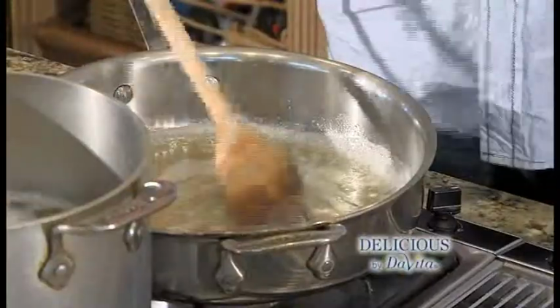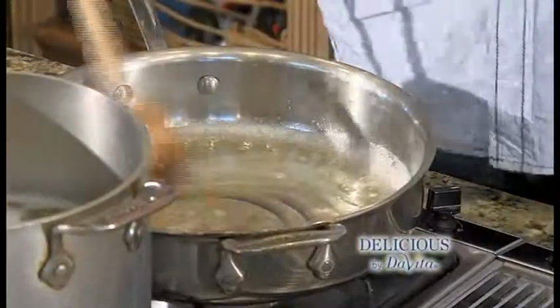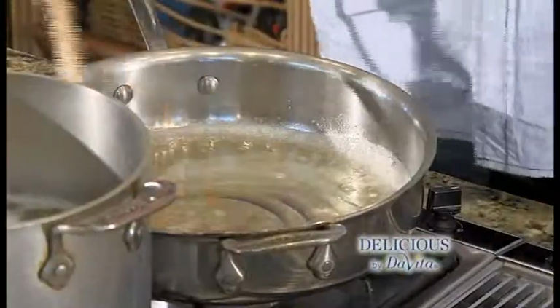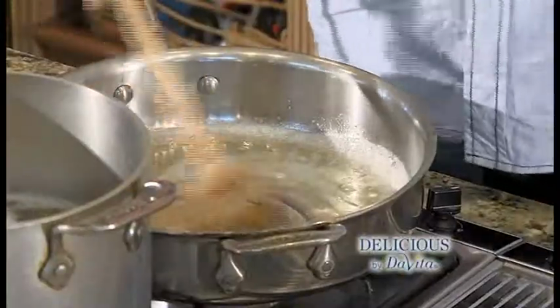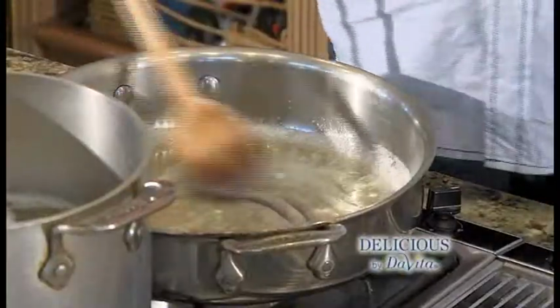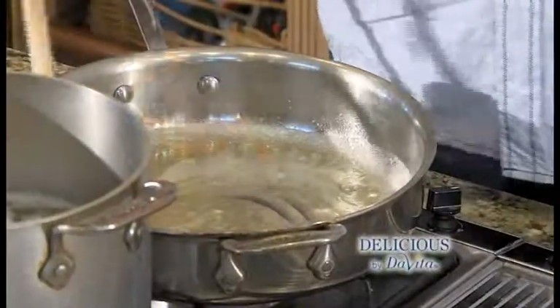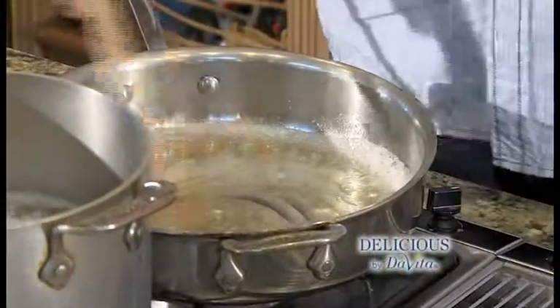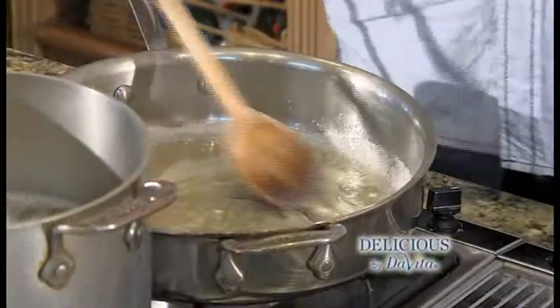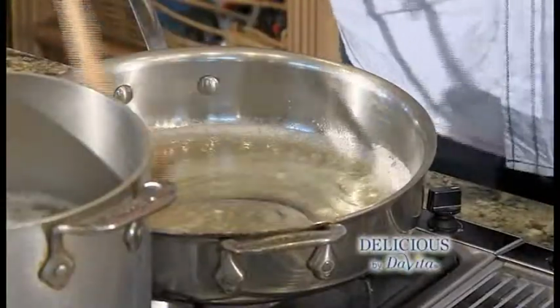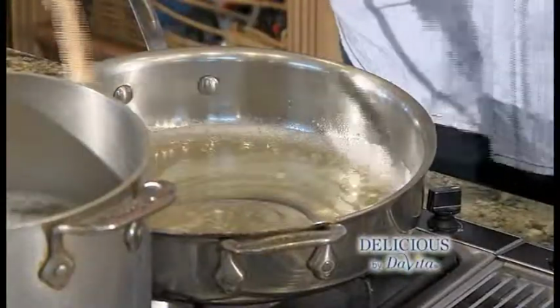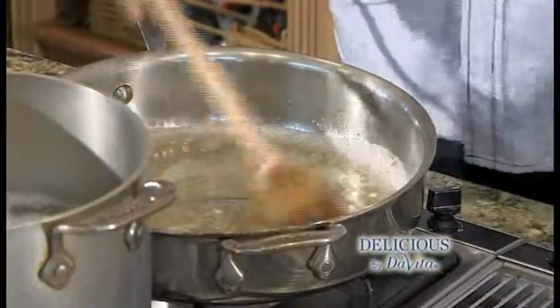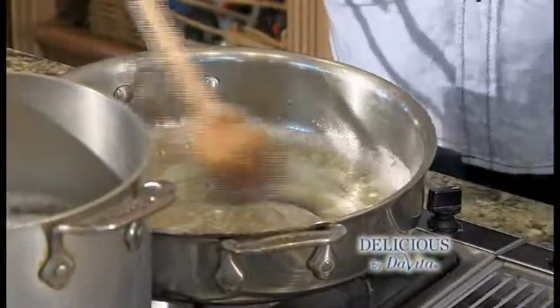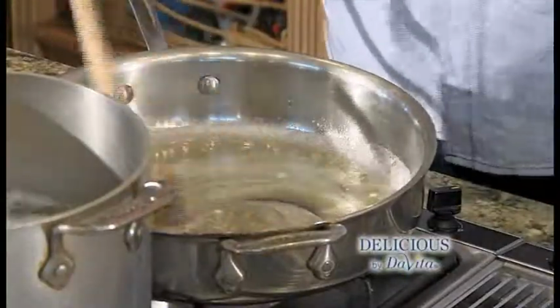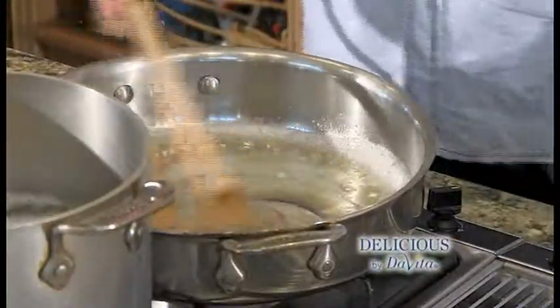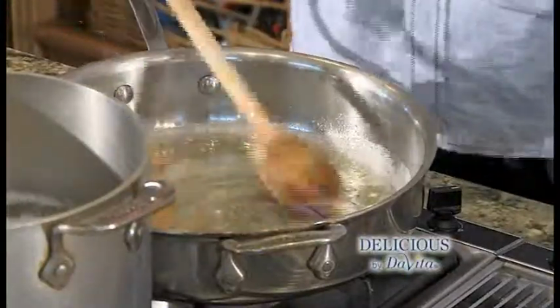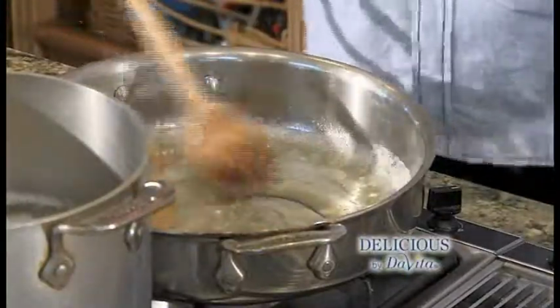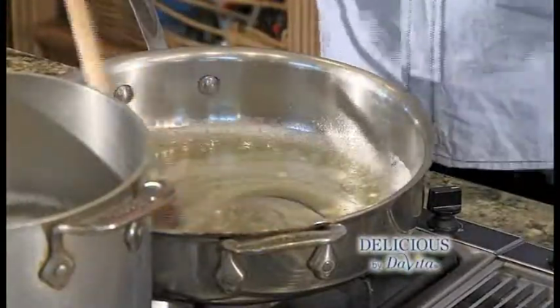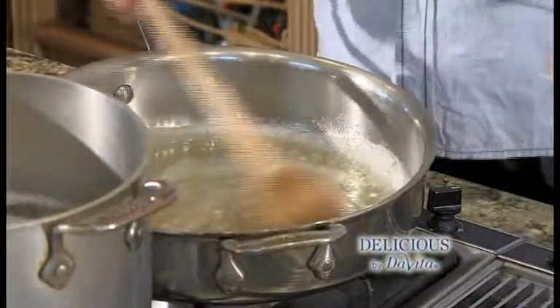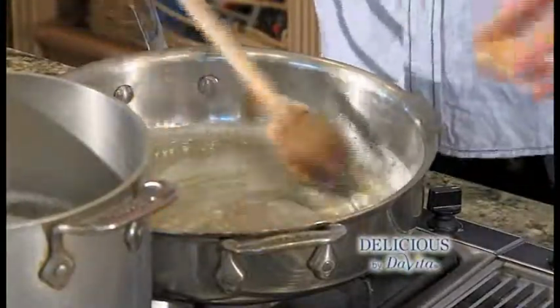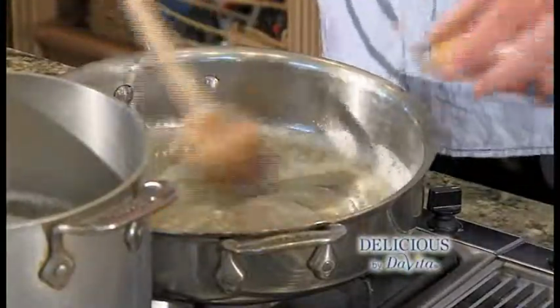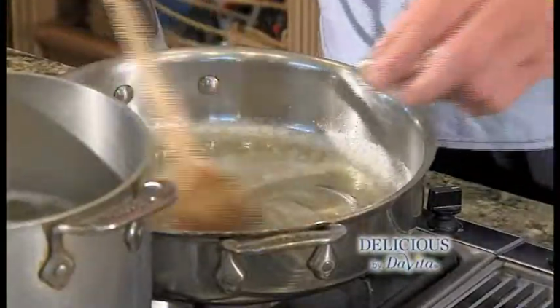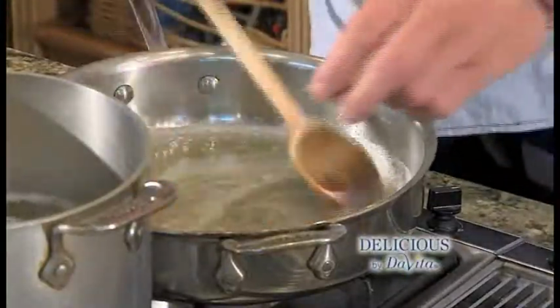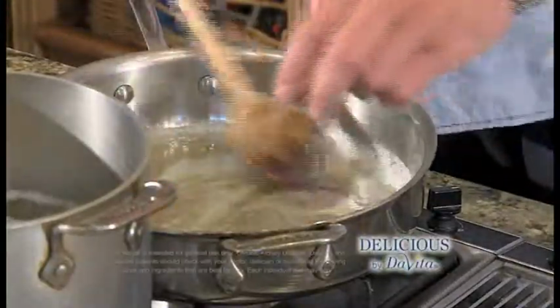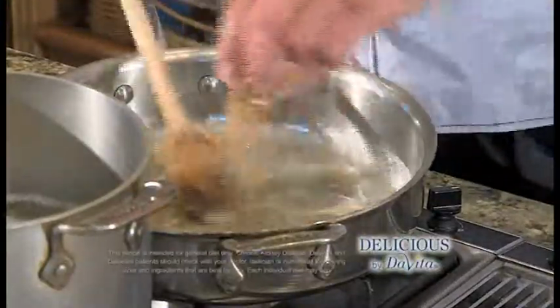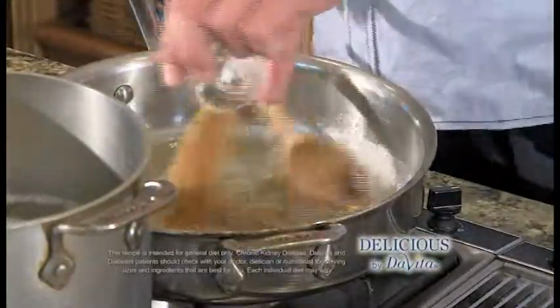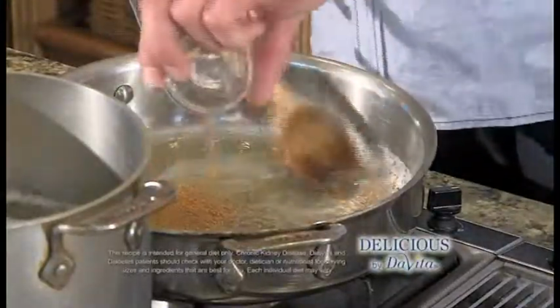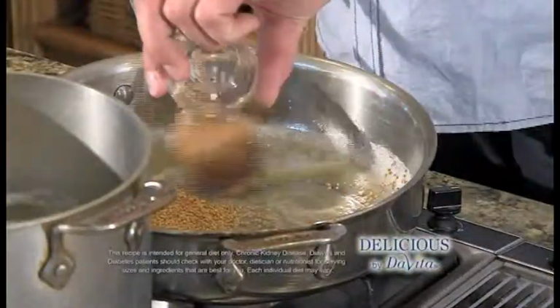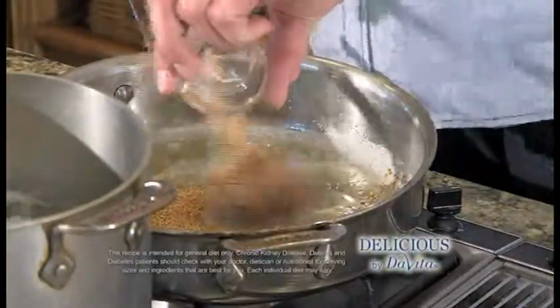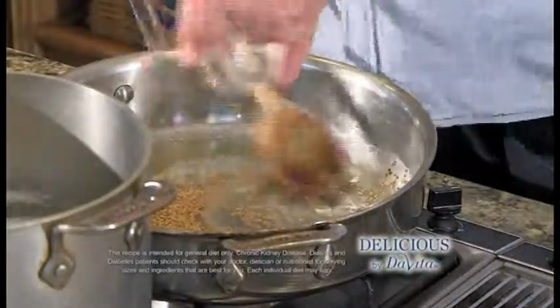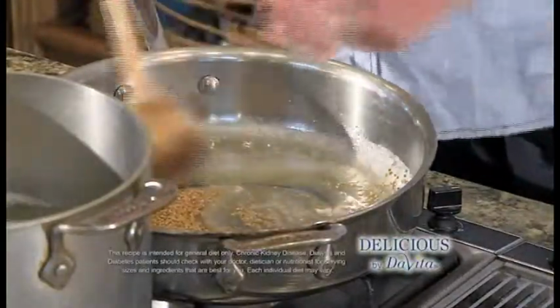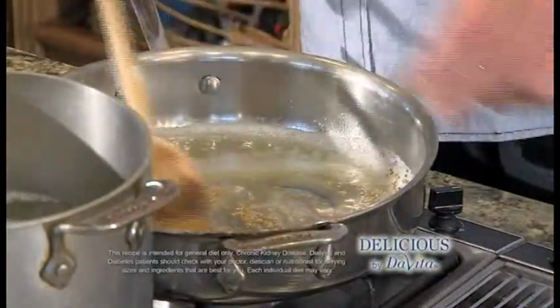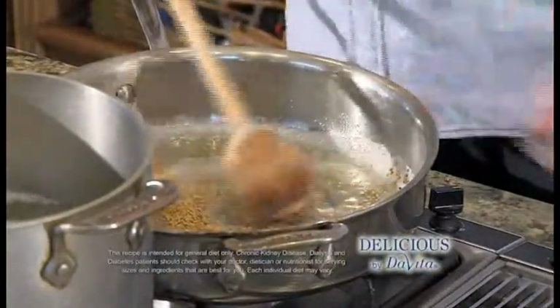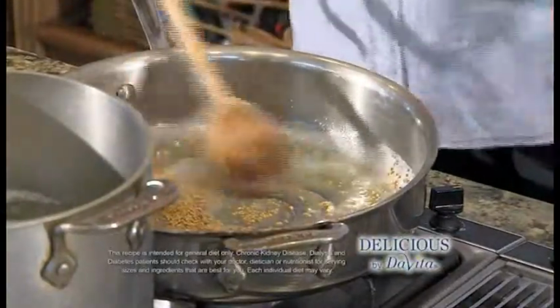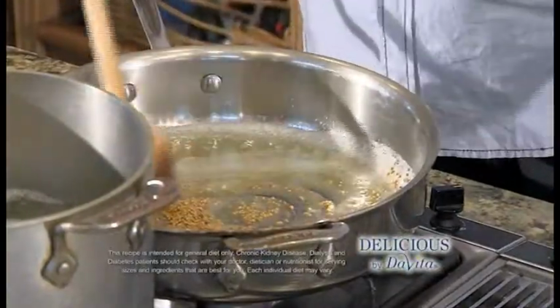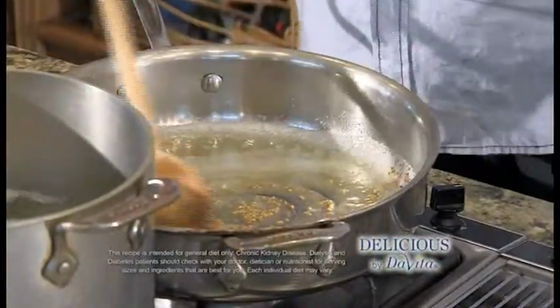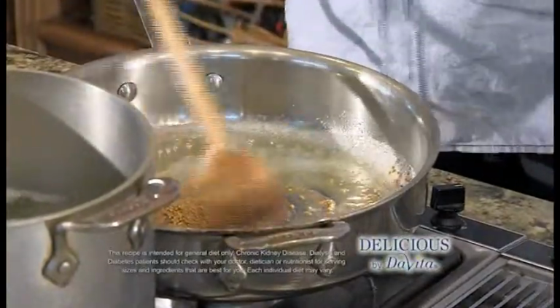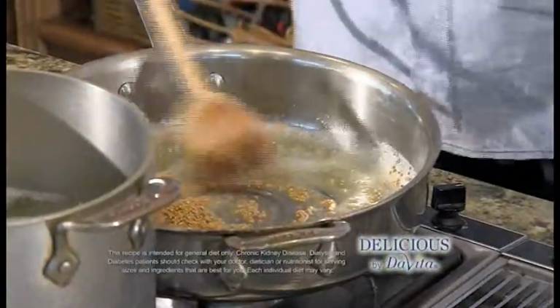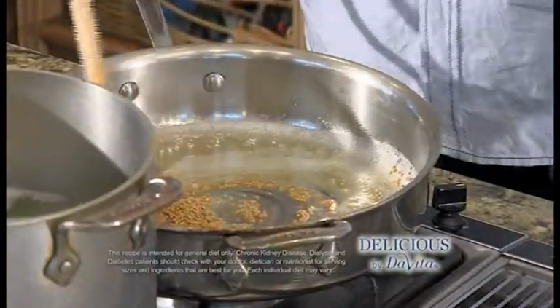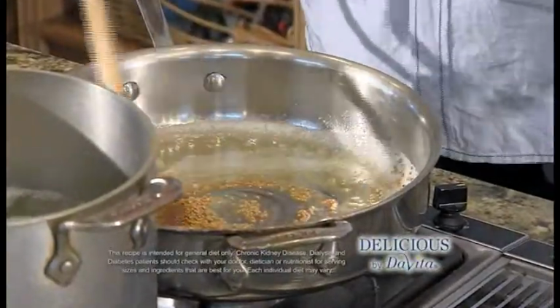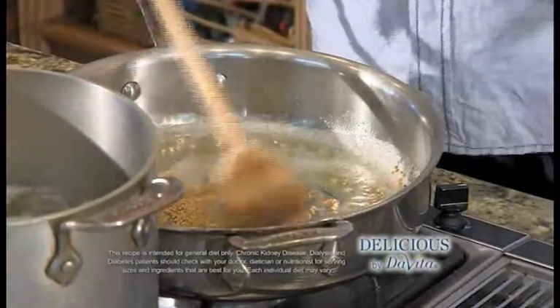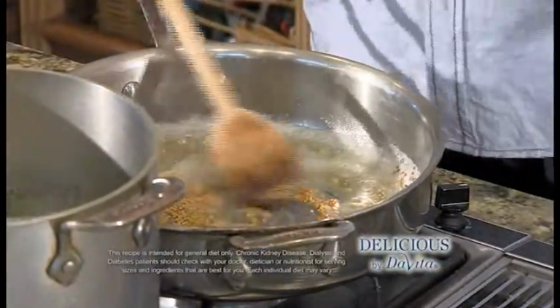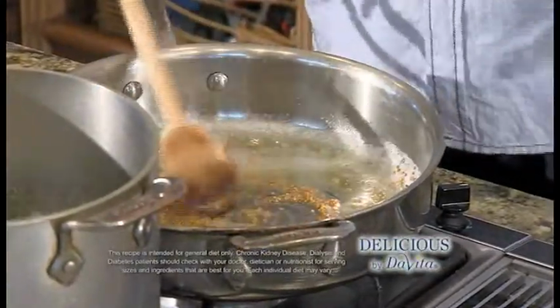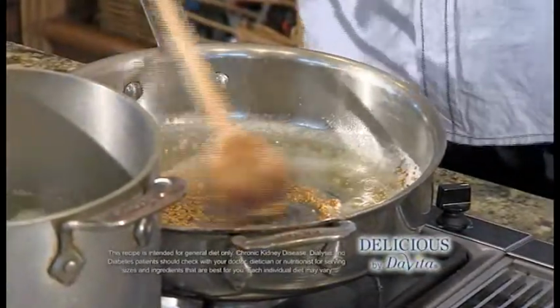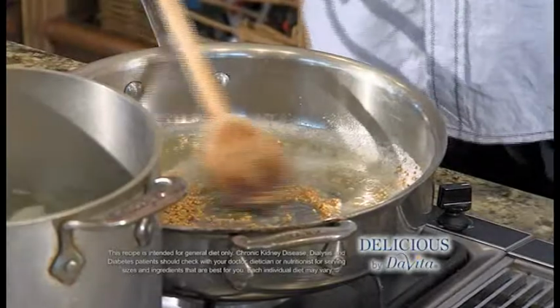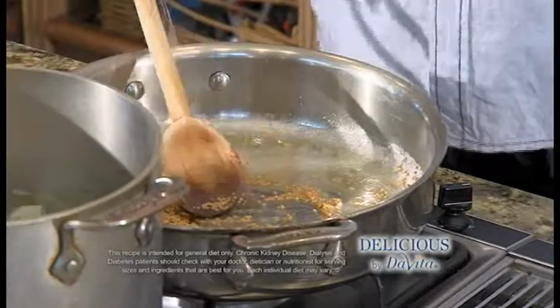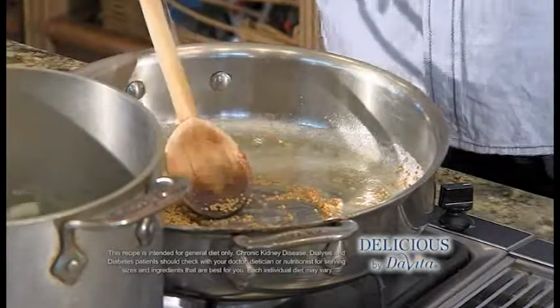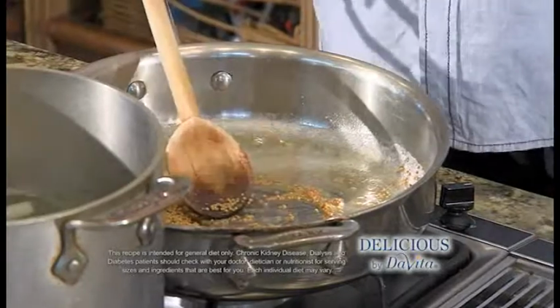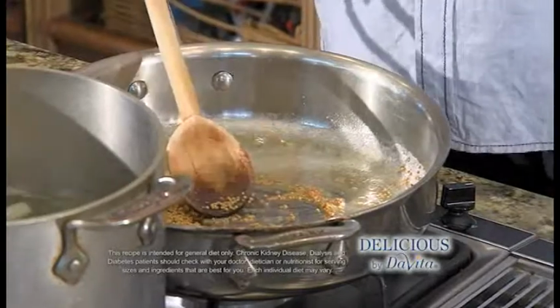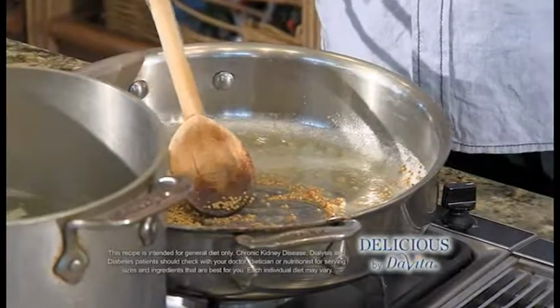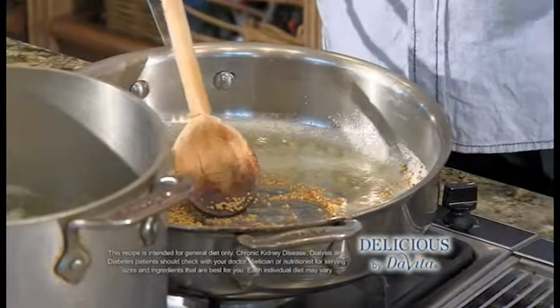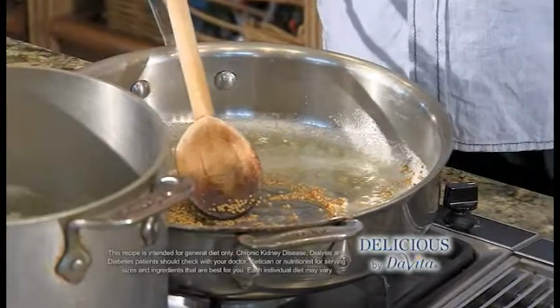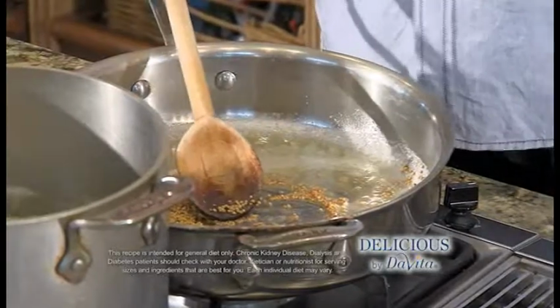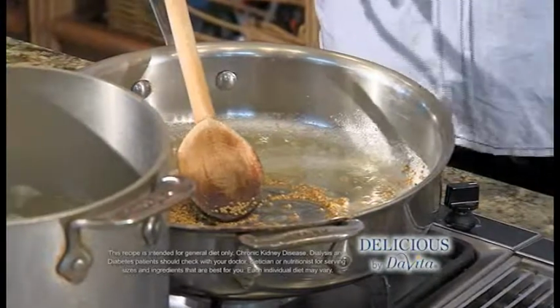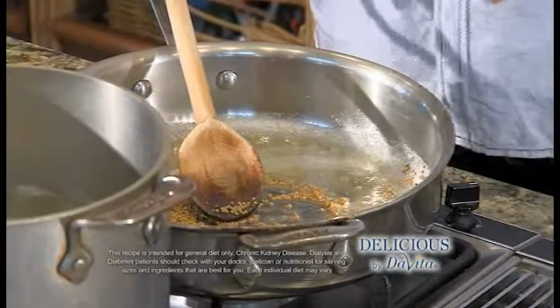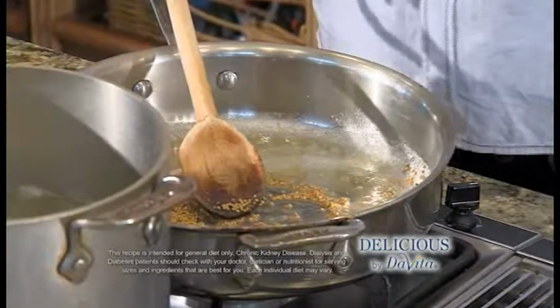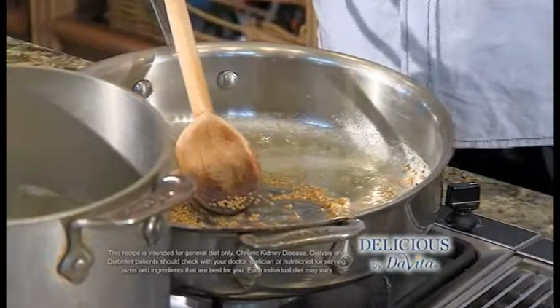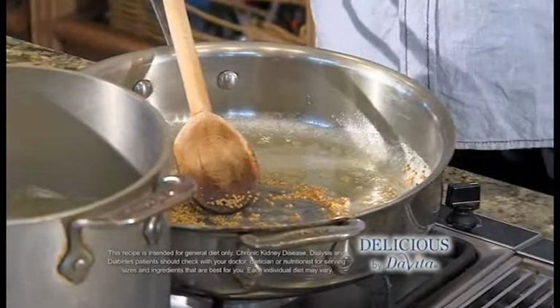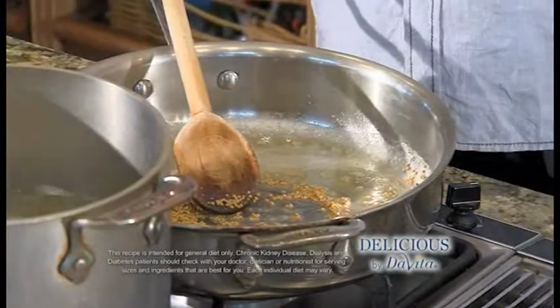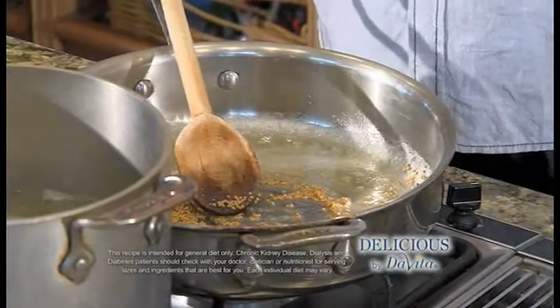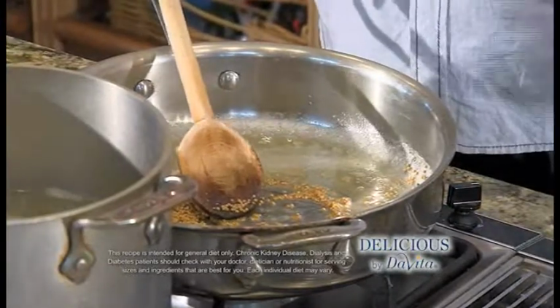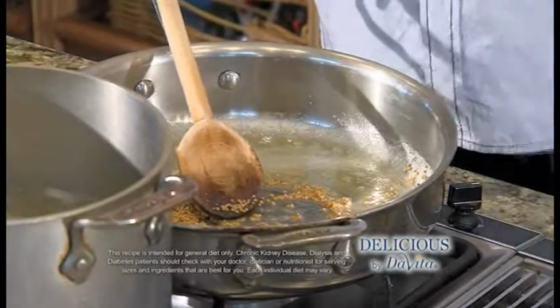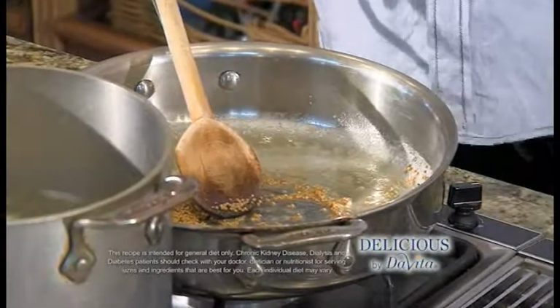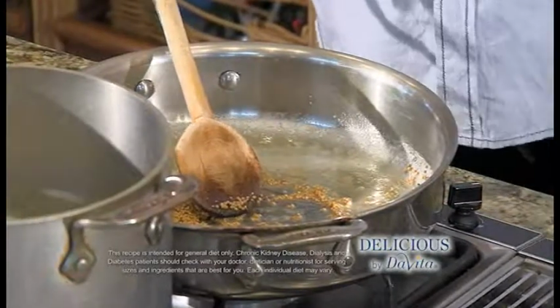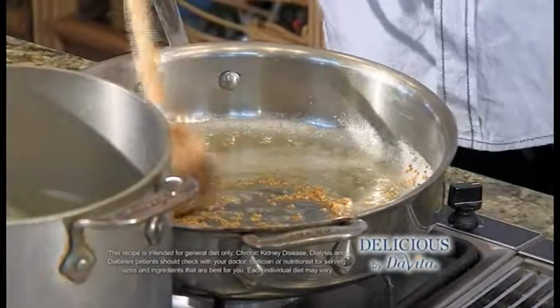I've melted butter in the pan, to that I'm adding mustard seed. We're going to let that cook until it begins to pop, just like popcorn, and open up the flavor of that mustard.